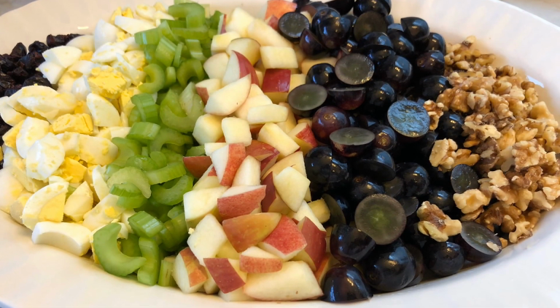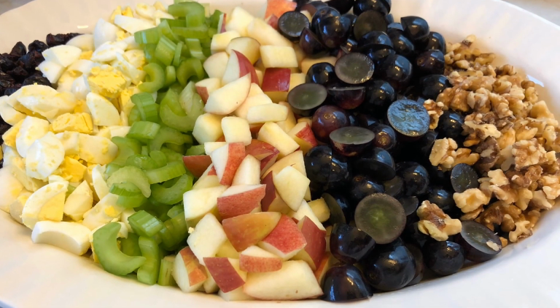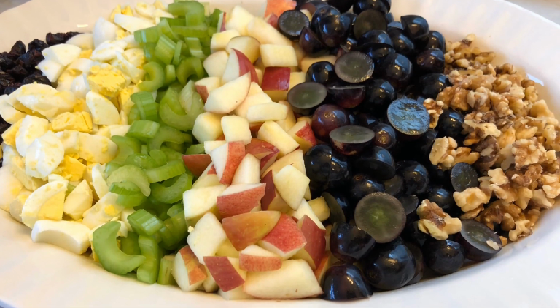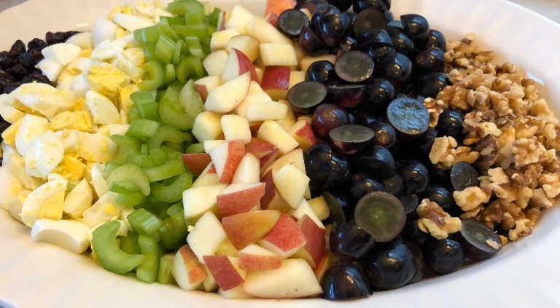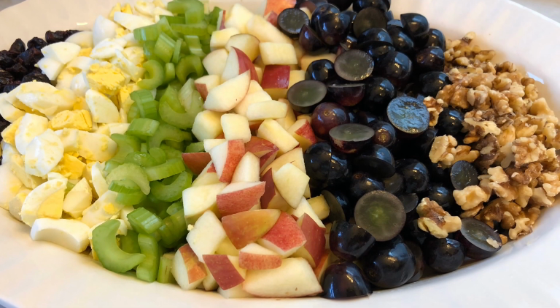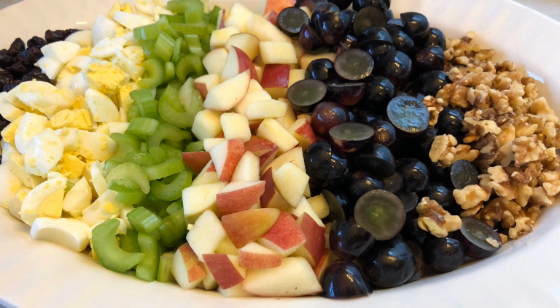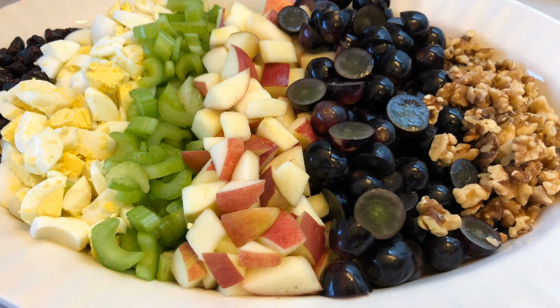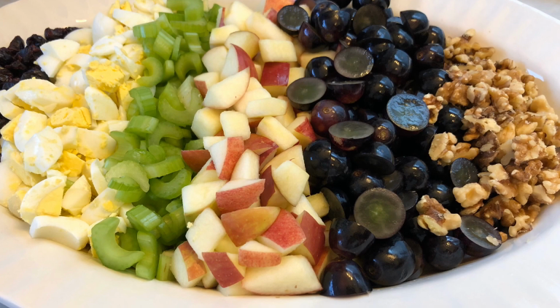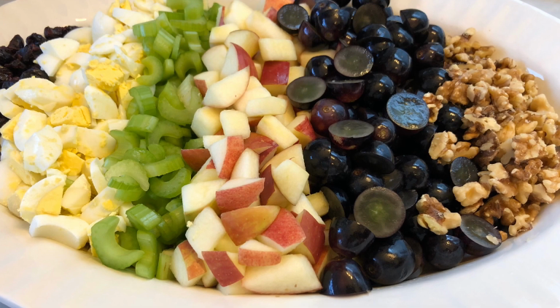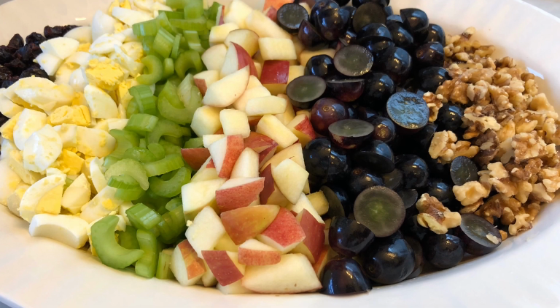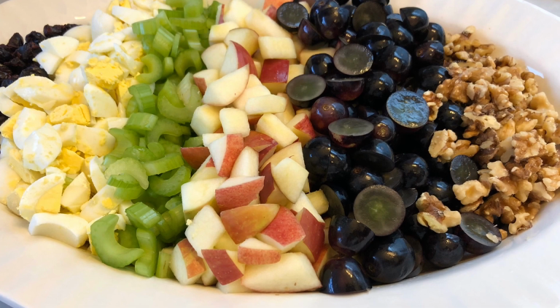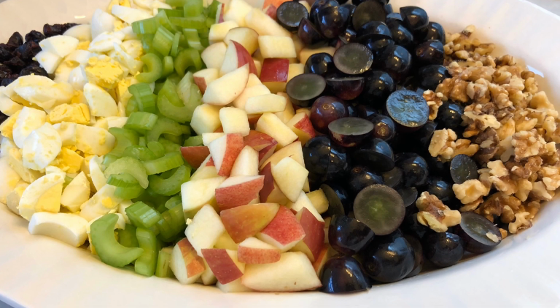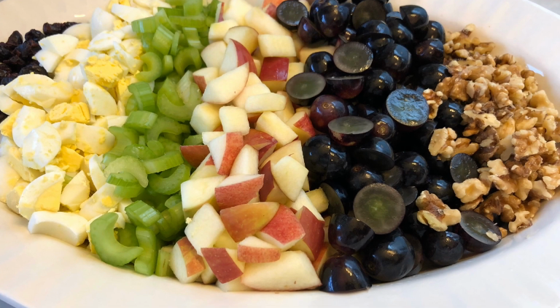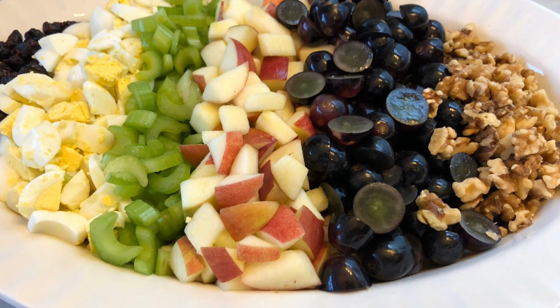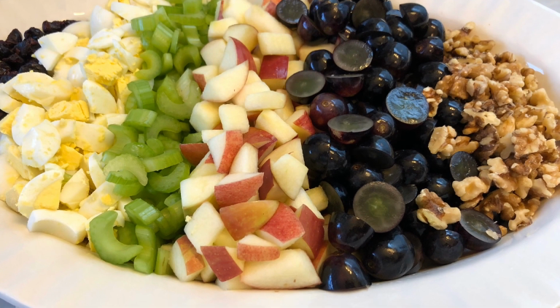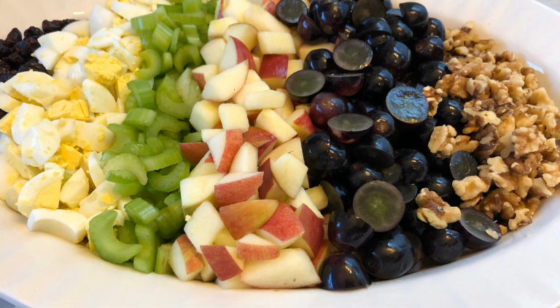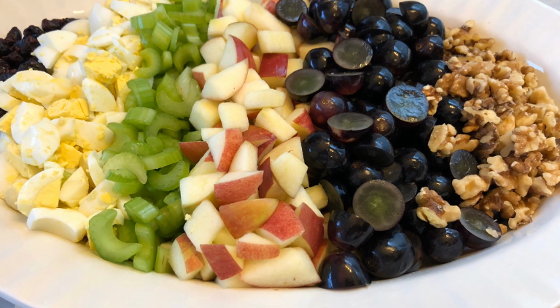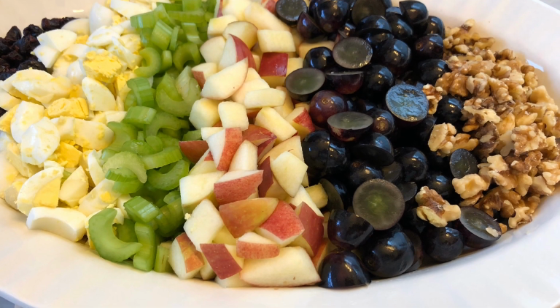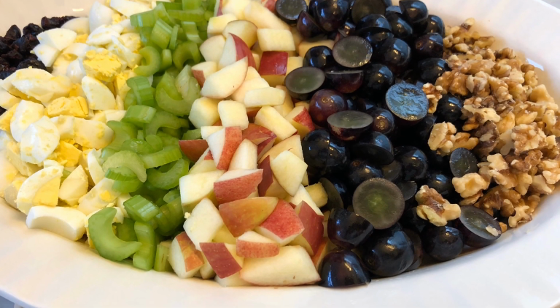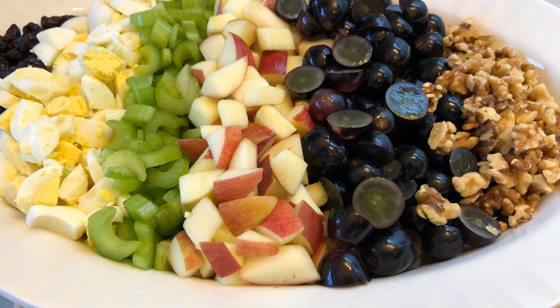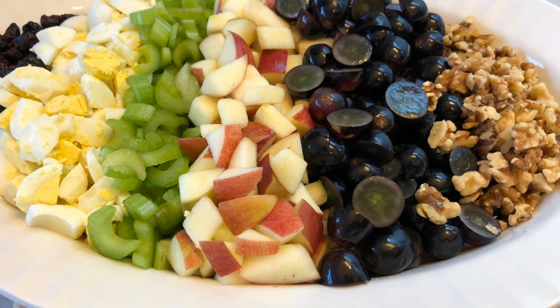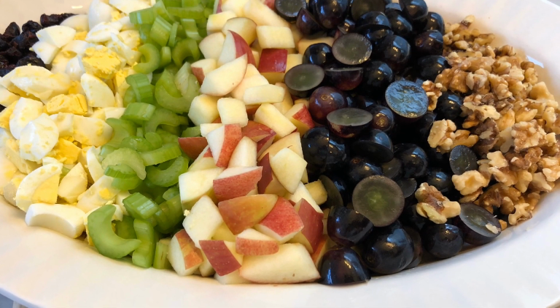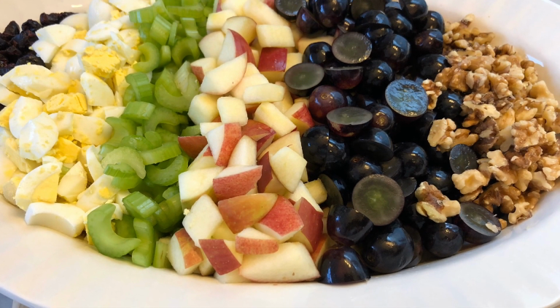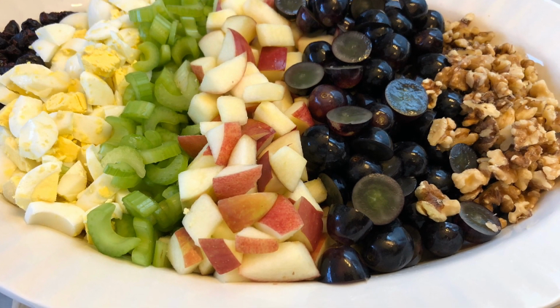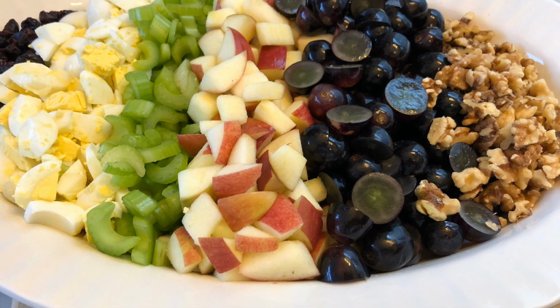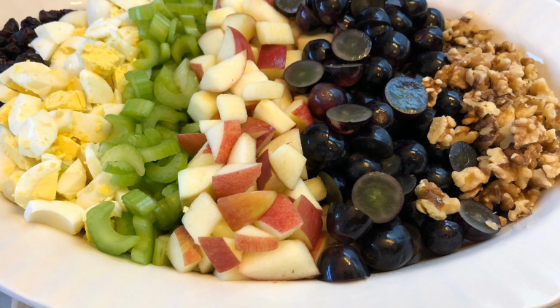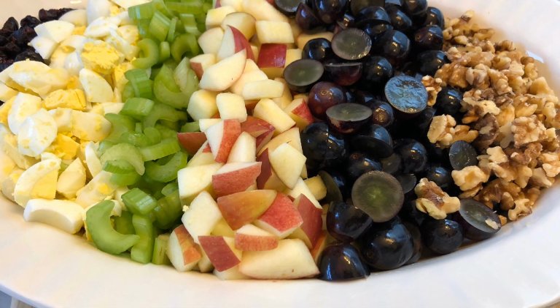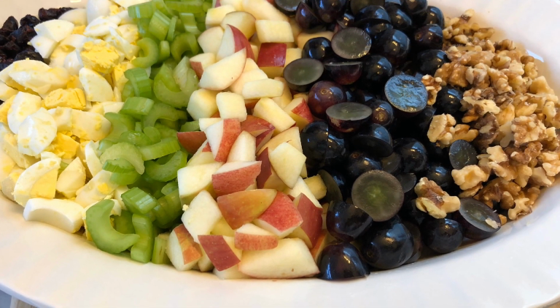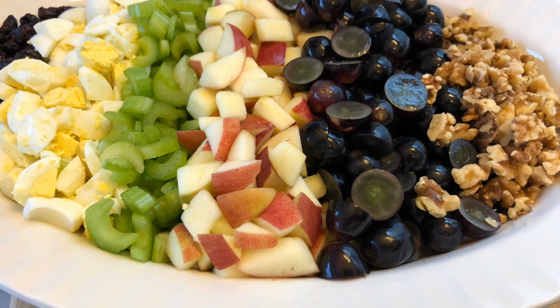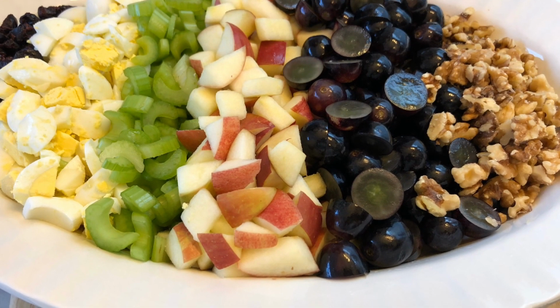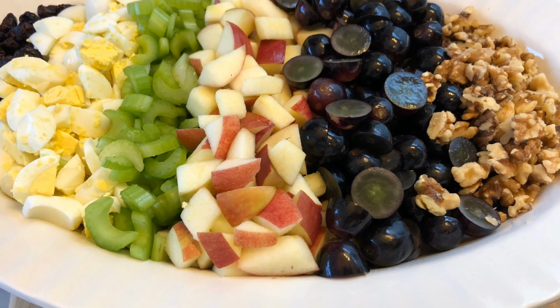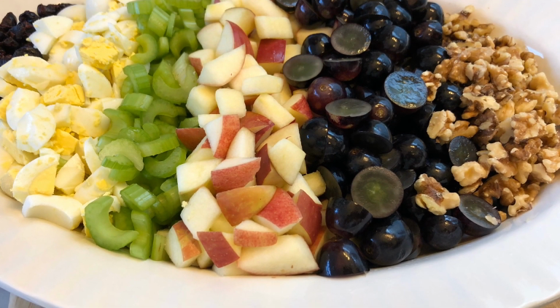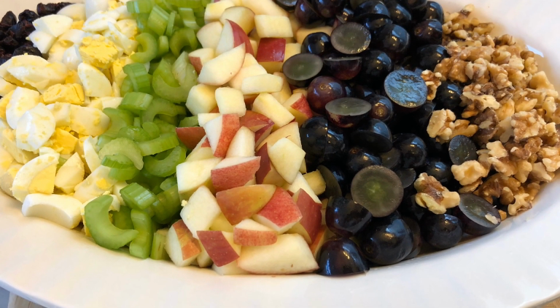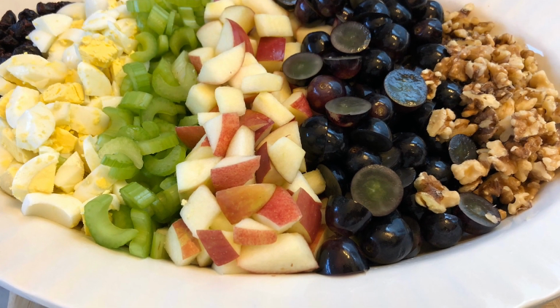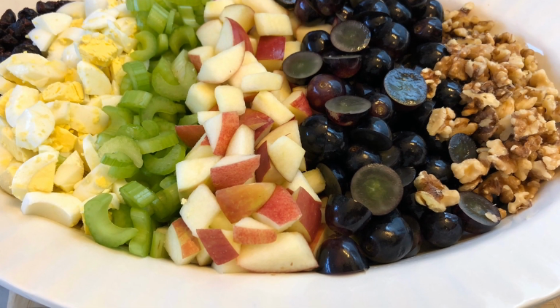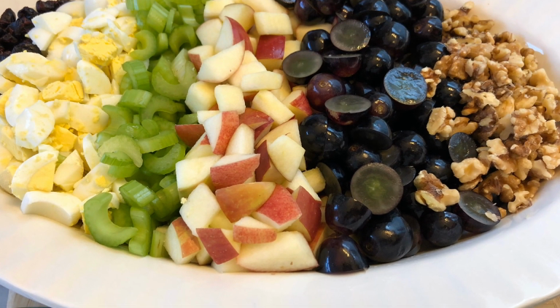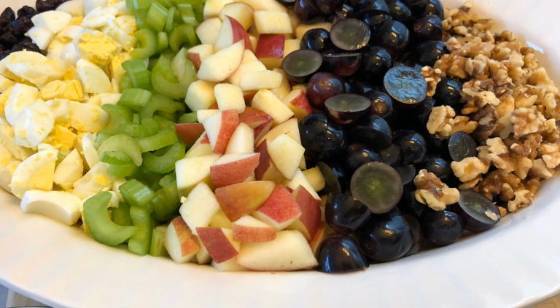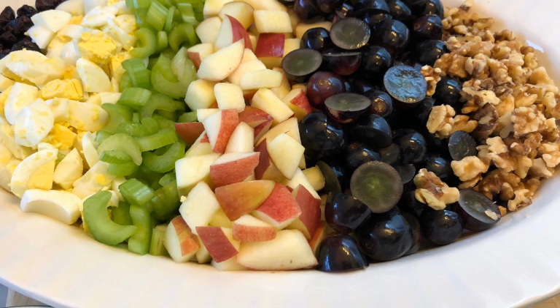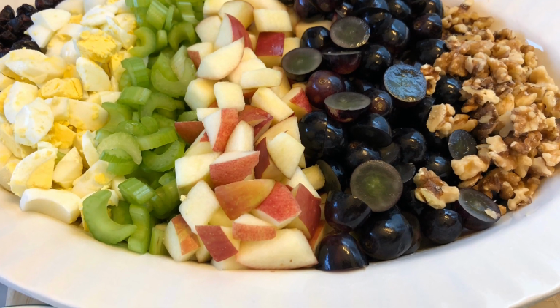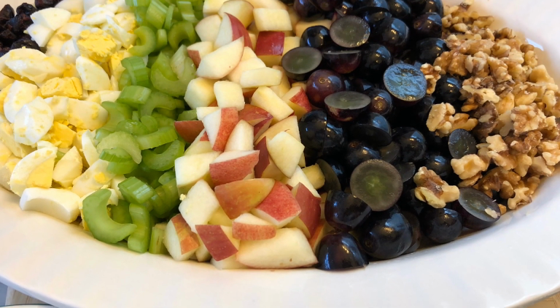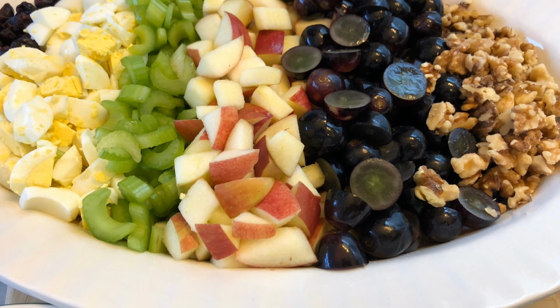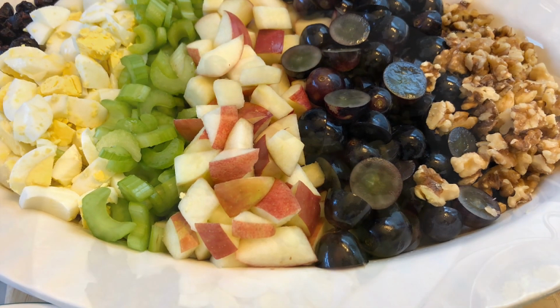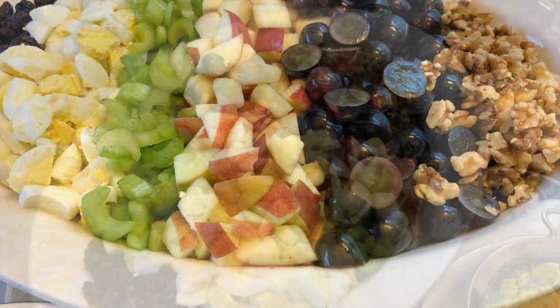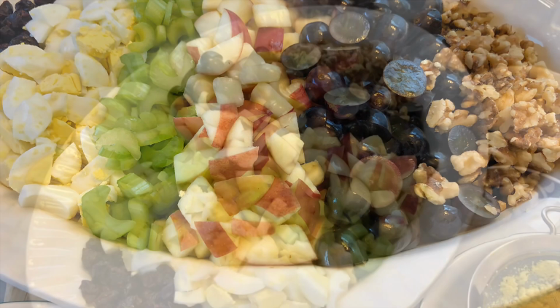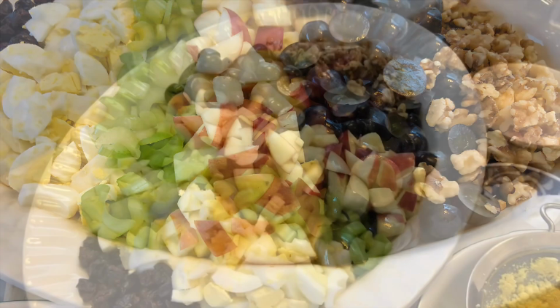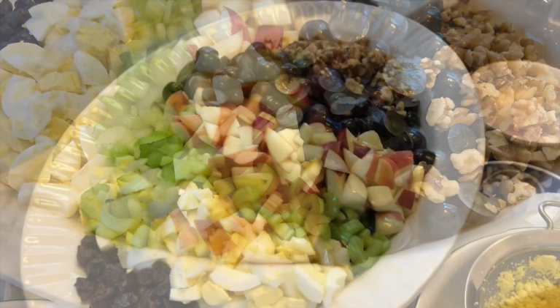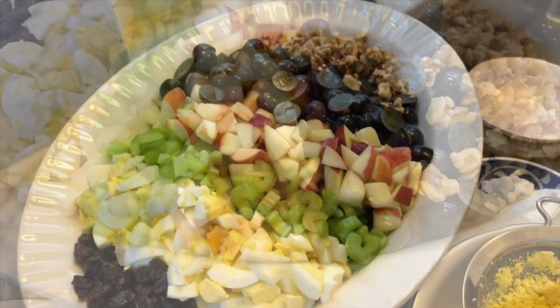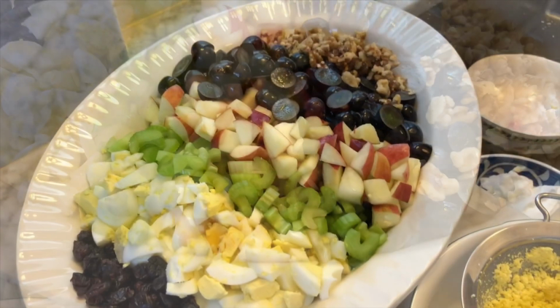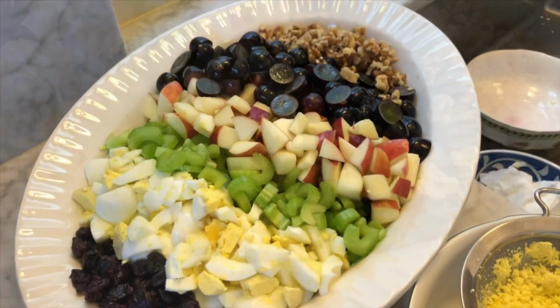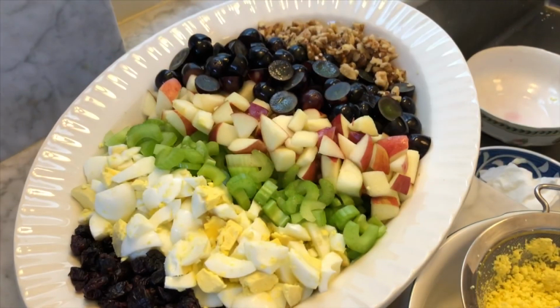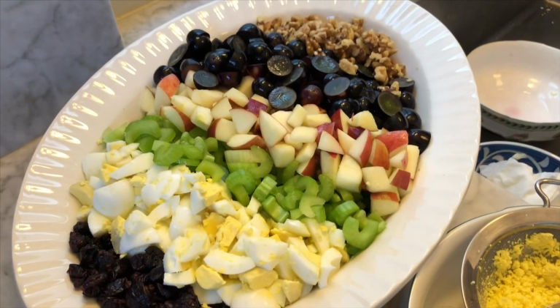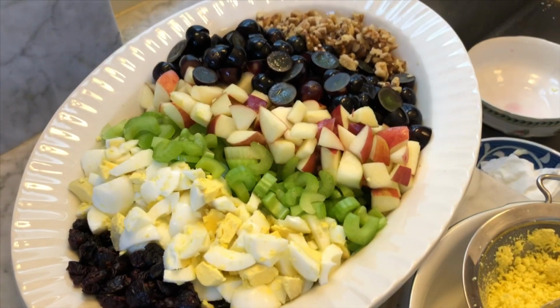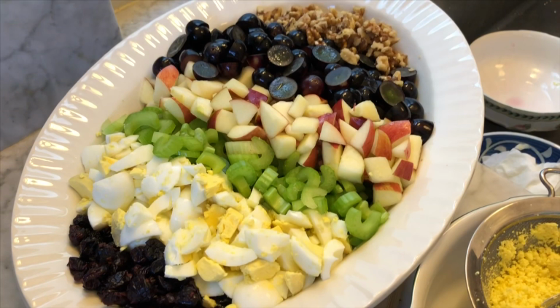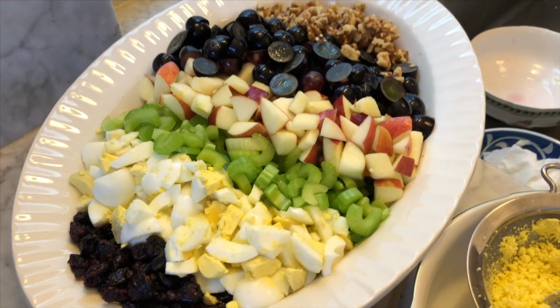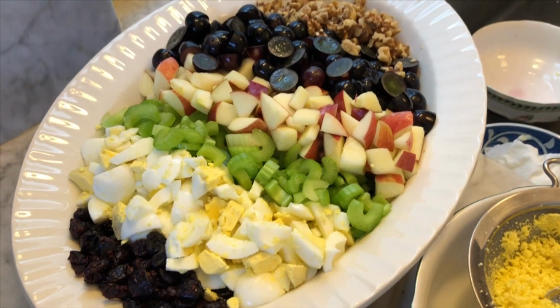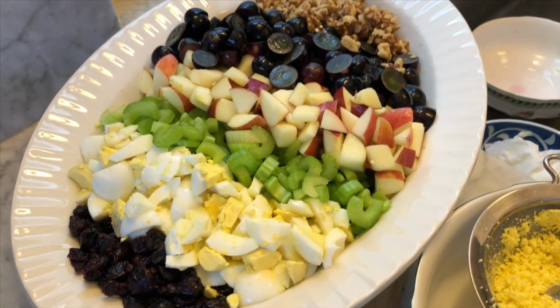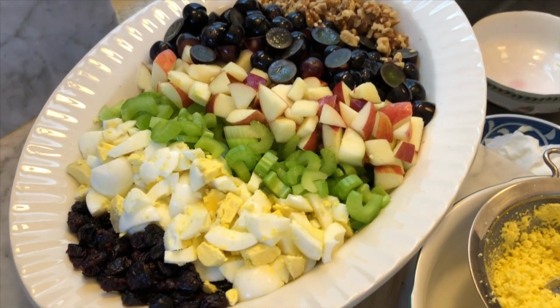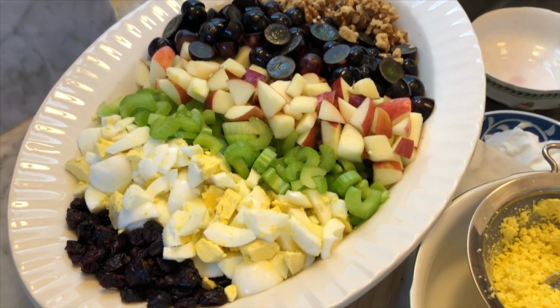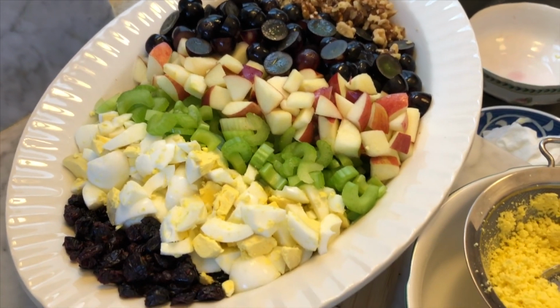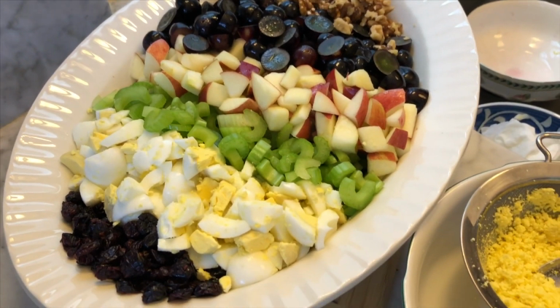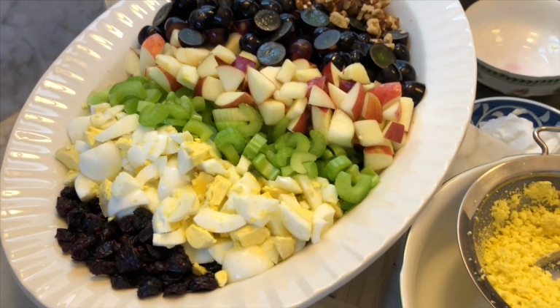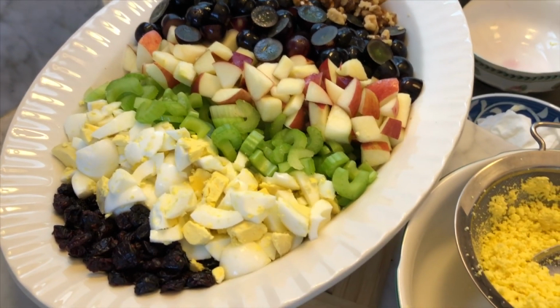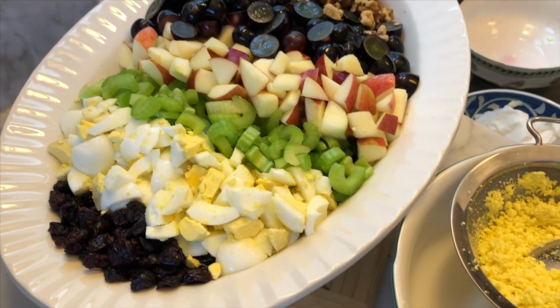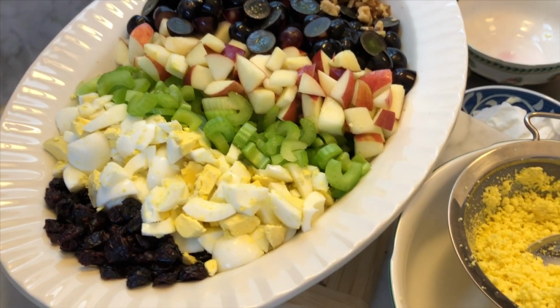It's fresh, it's festive, it's easy, but most of all it's delicious. Today we're making Waldorf salad.